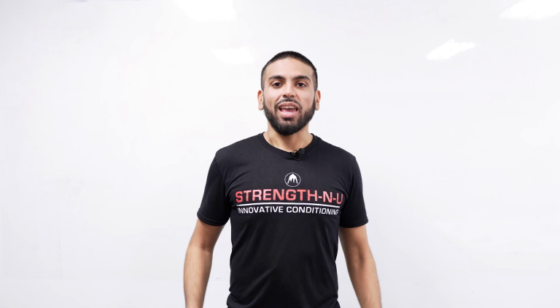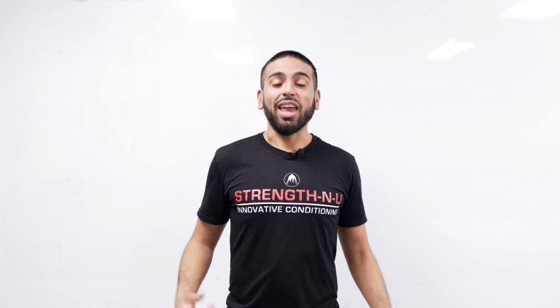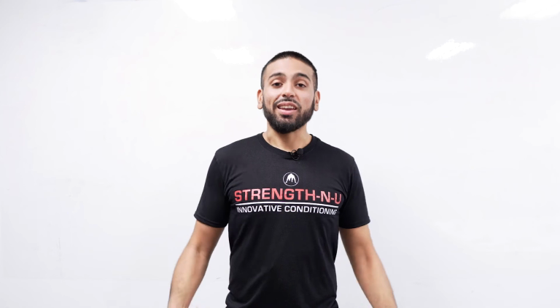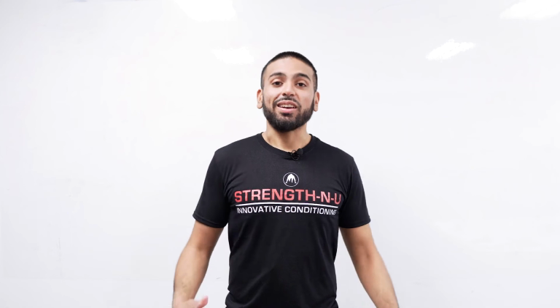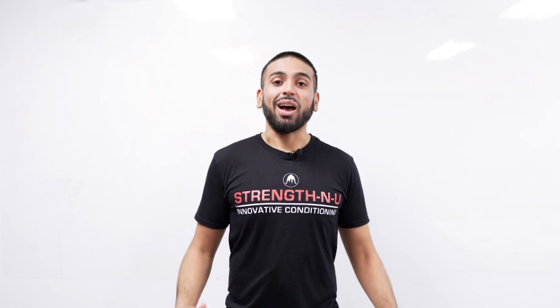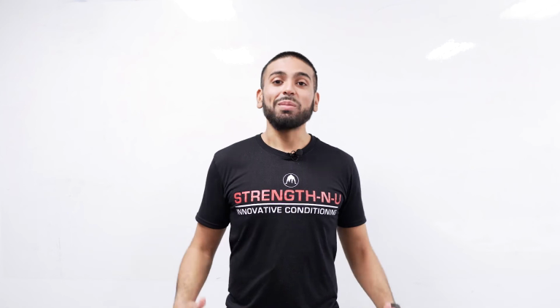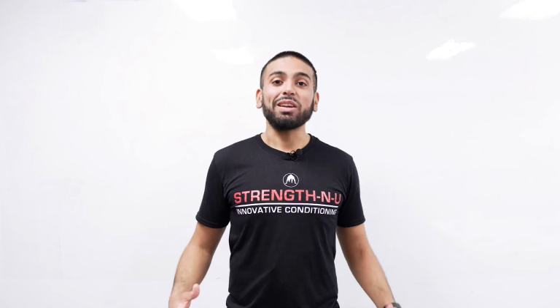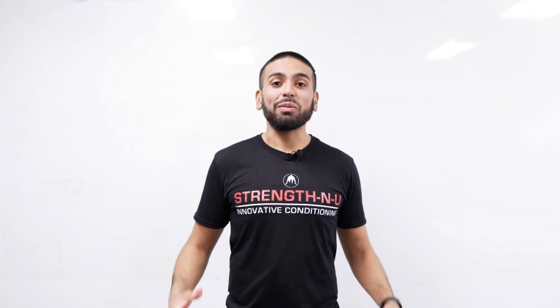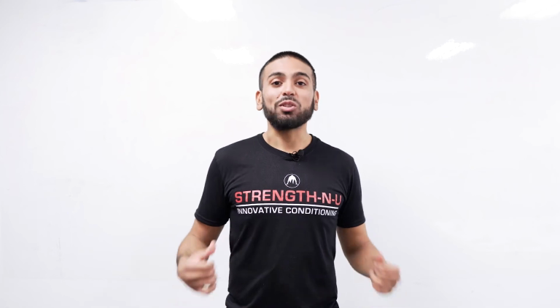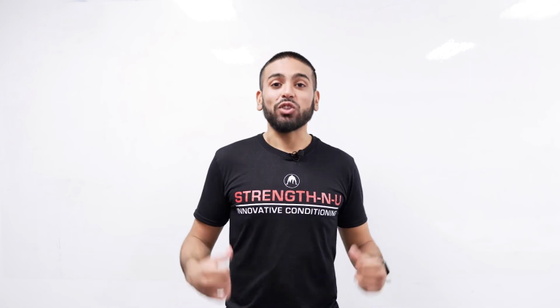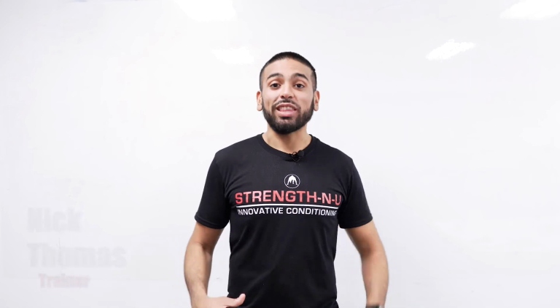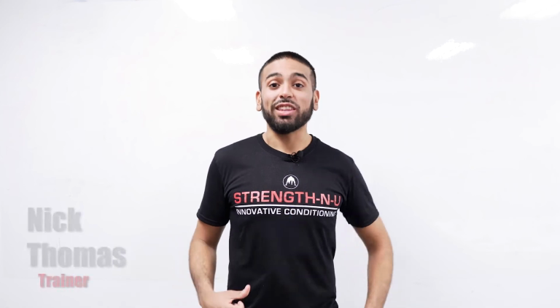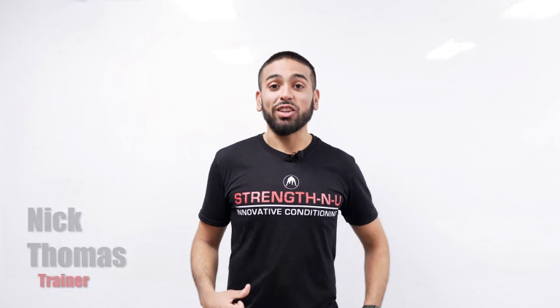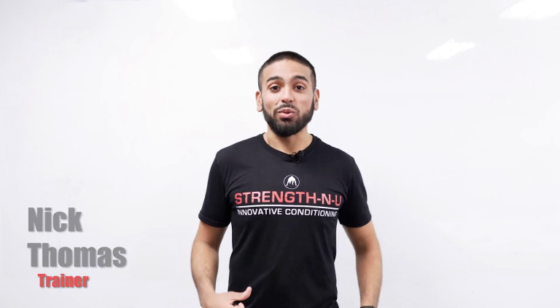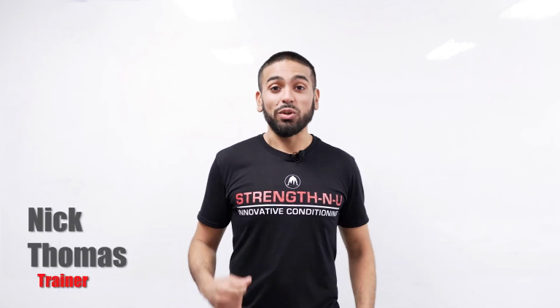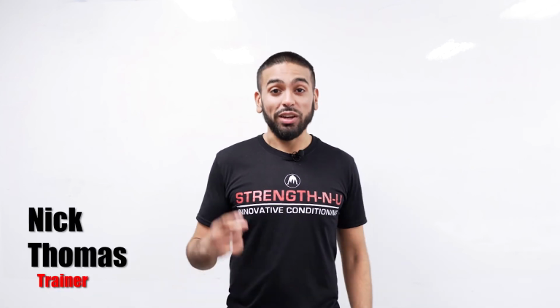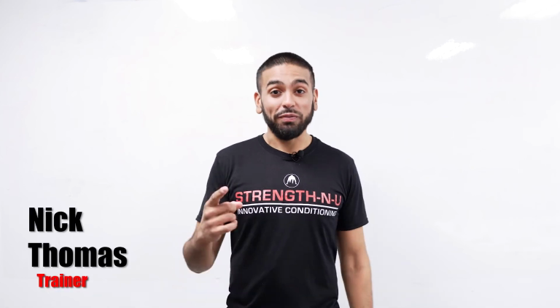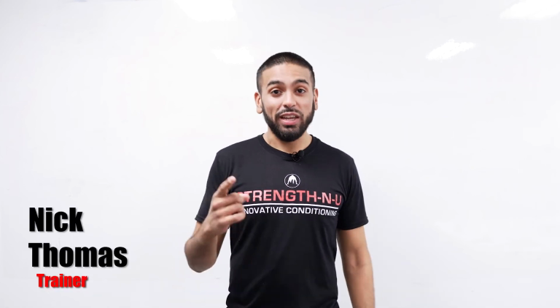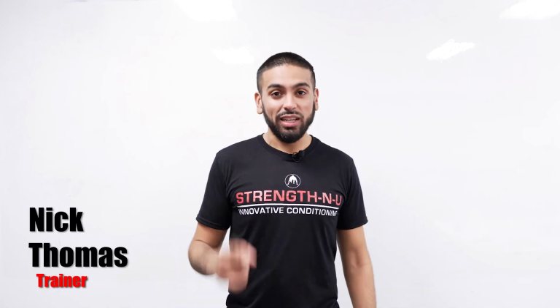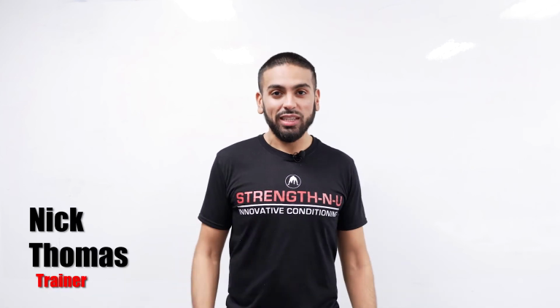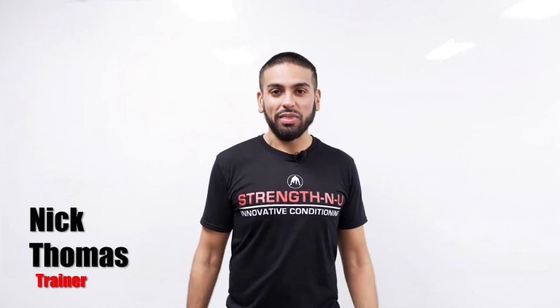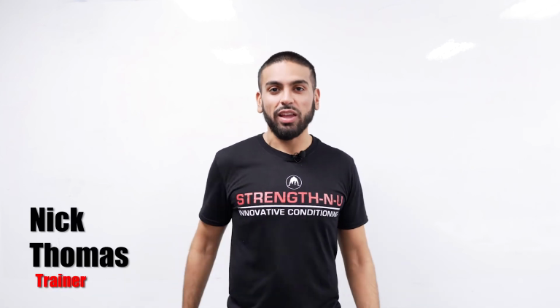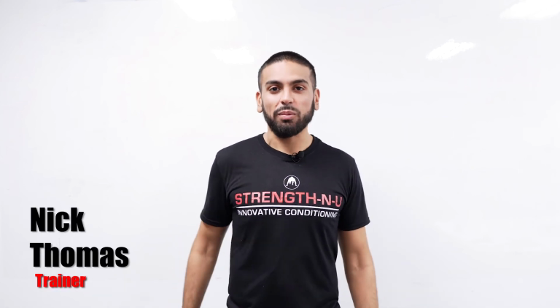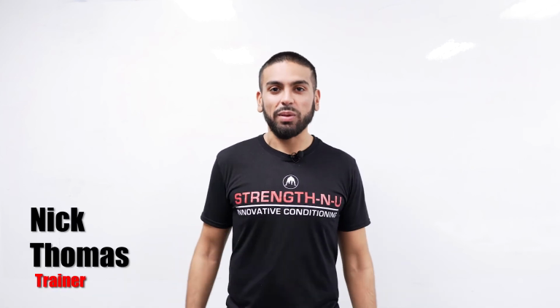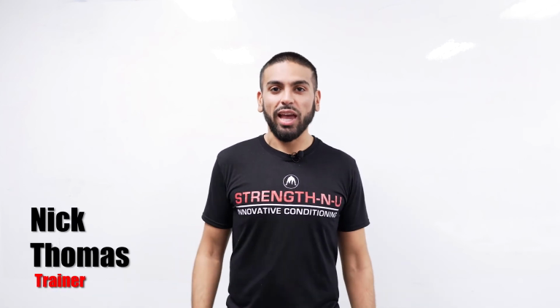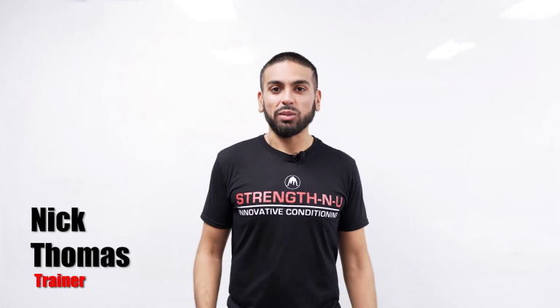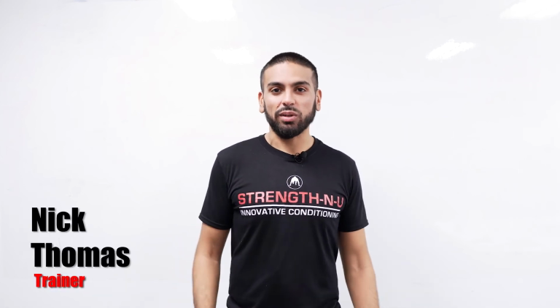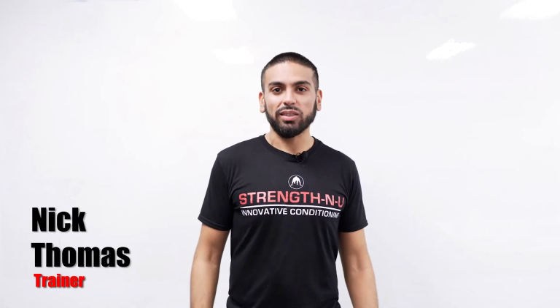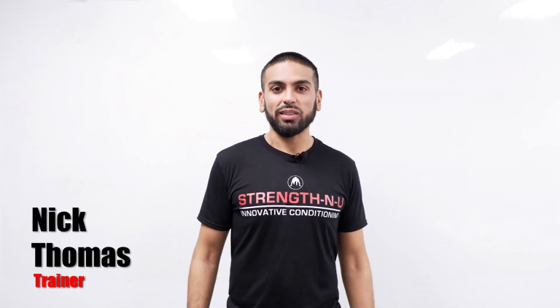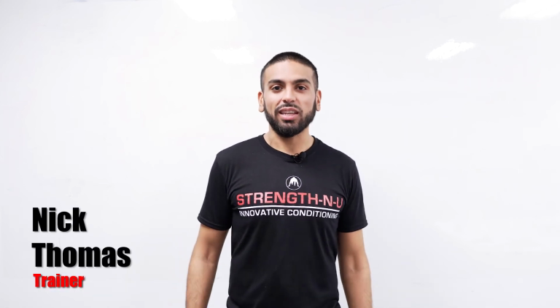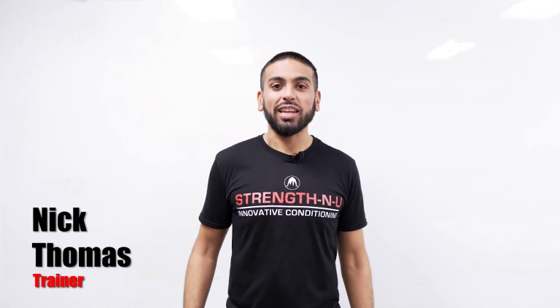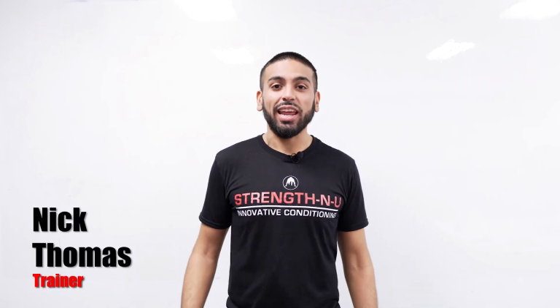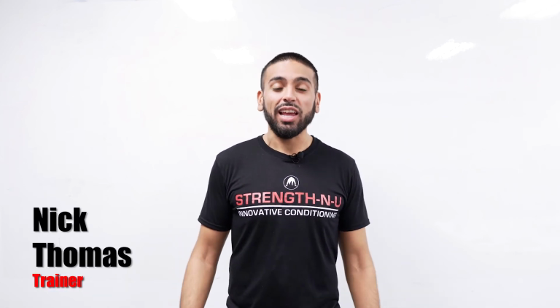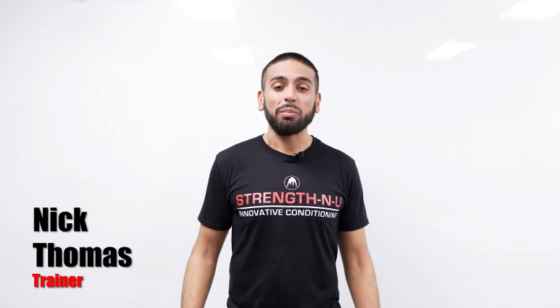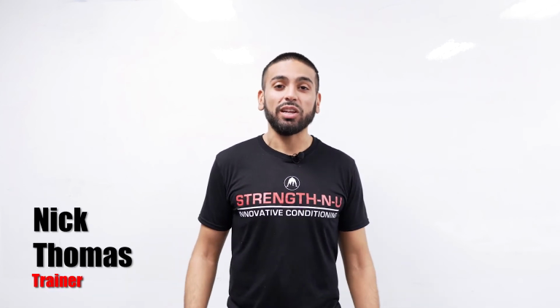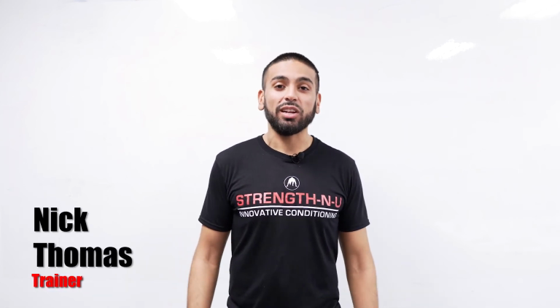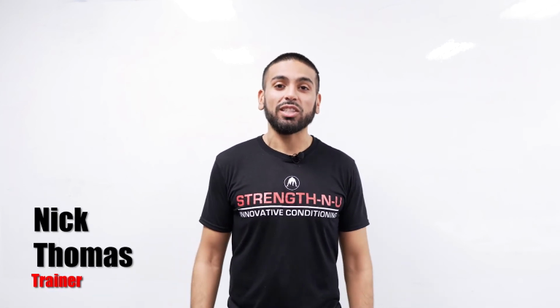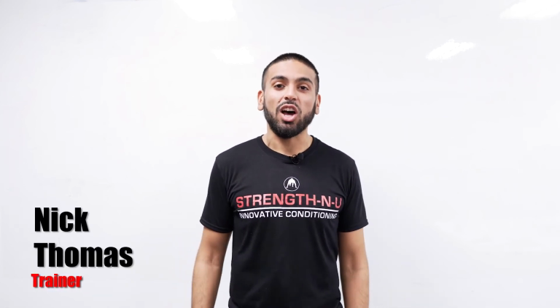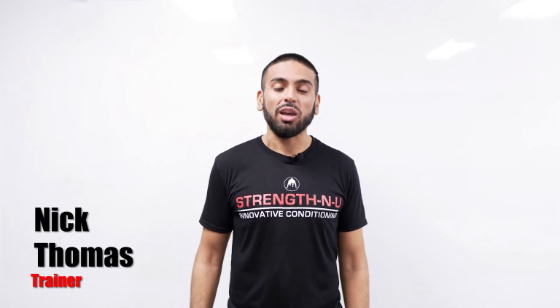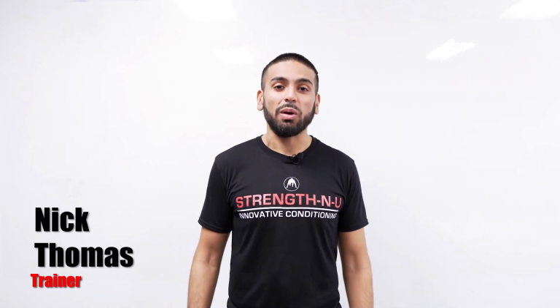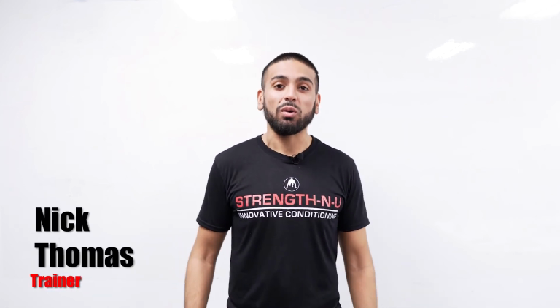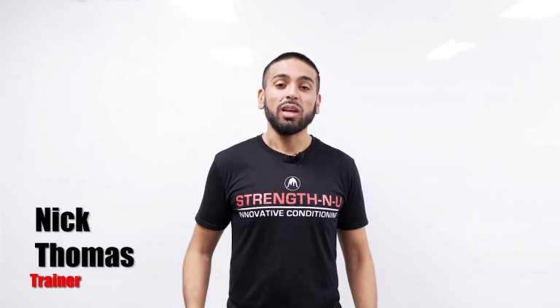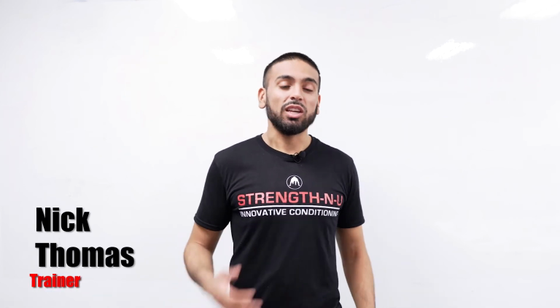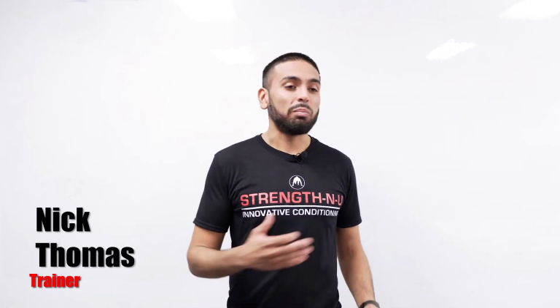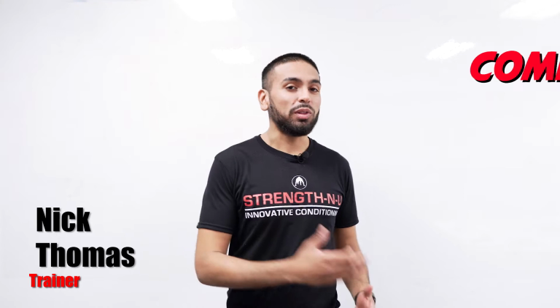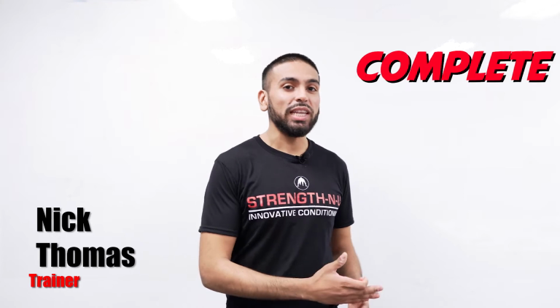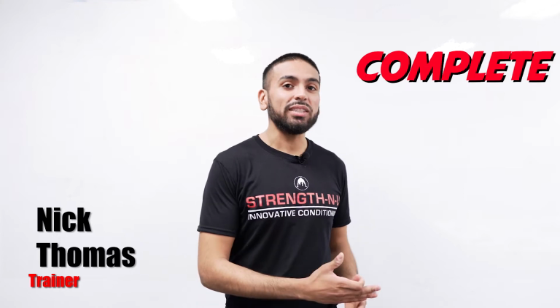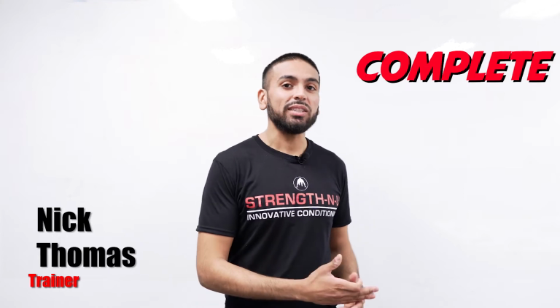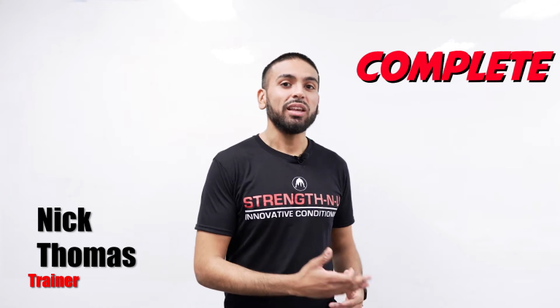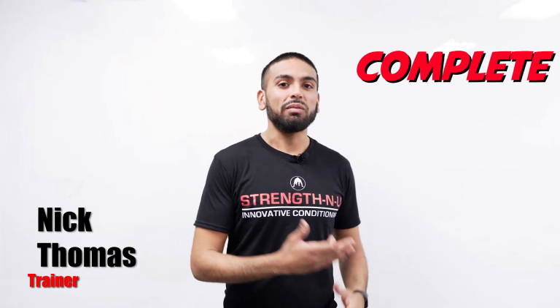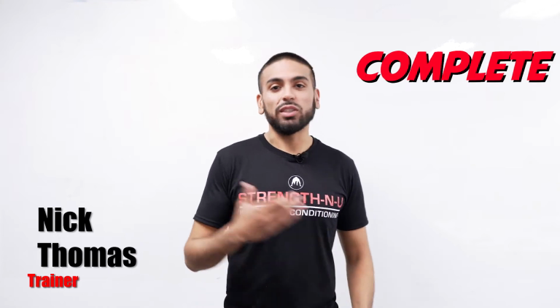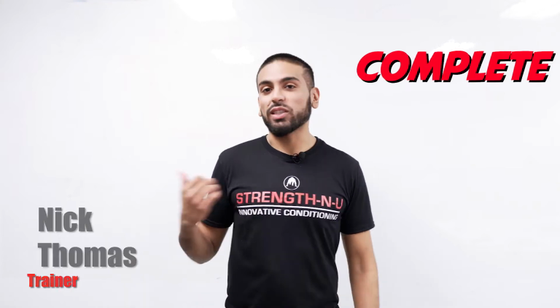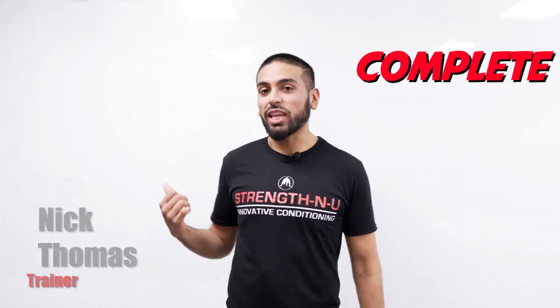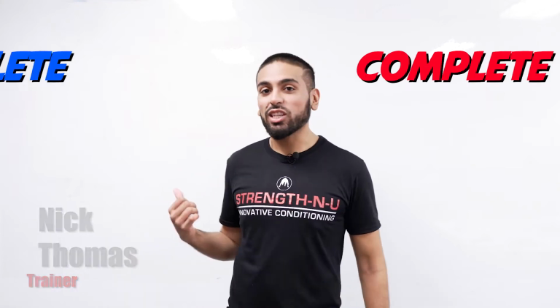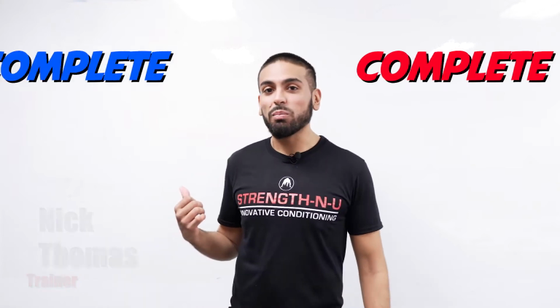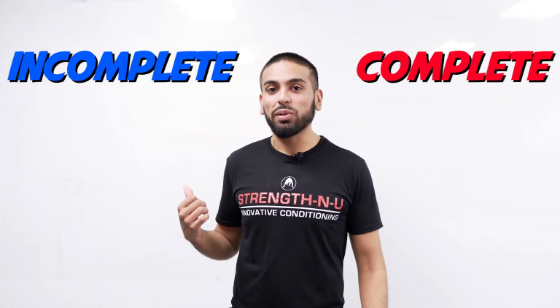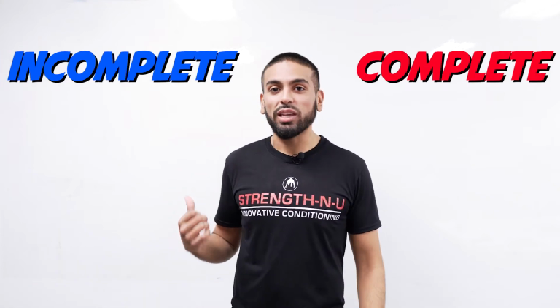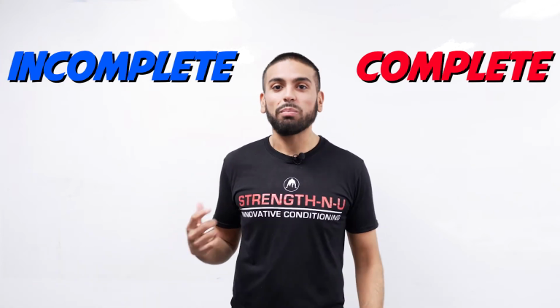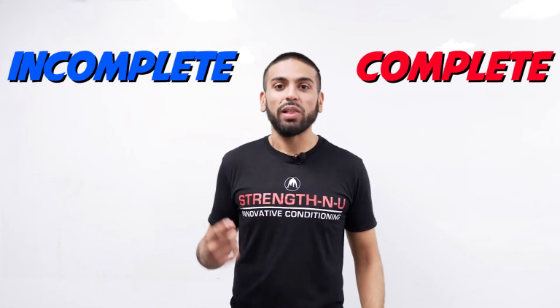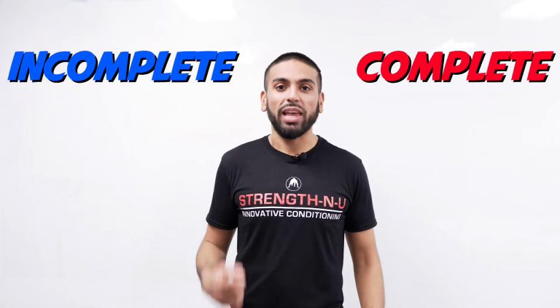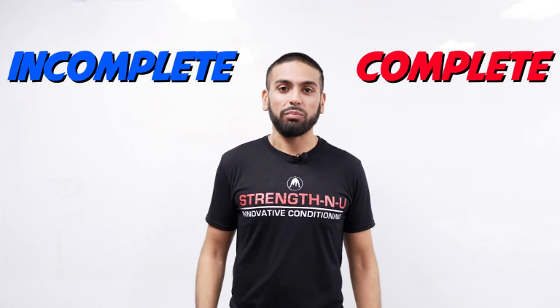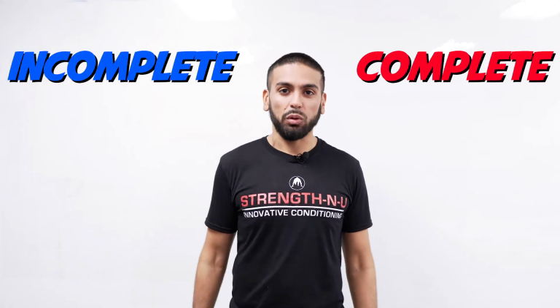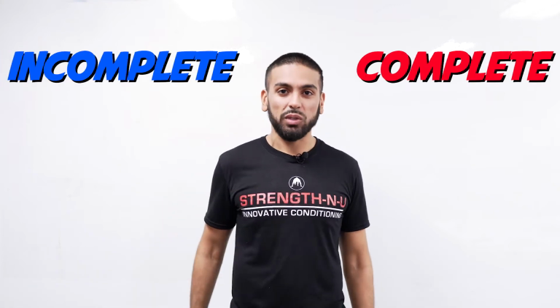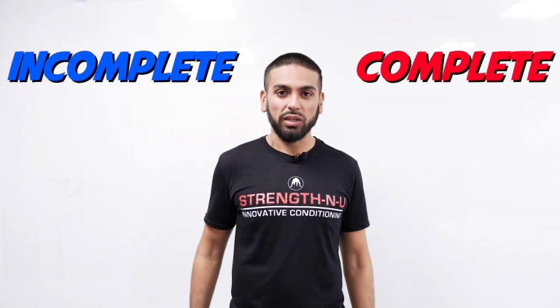Hey, I'm Nick from Strength & You, your fitness and therapy experts, and today I'm here to talk about complete versus incomplete plant protein.